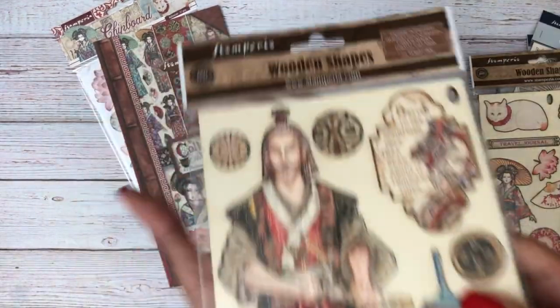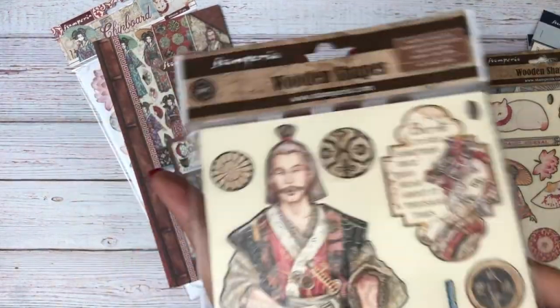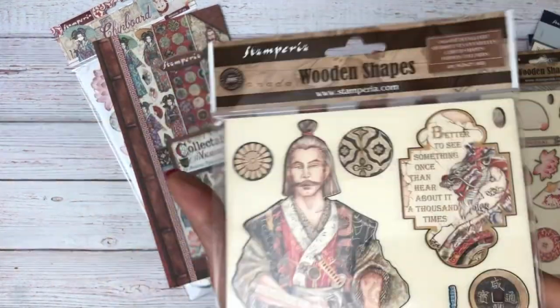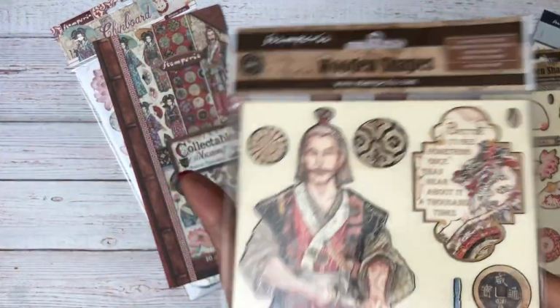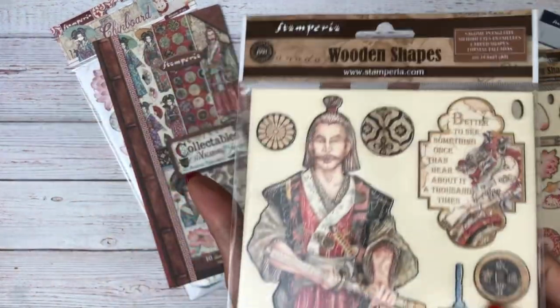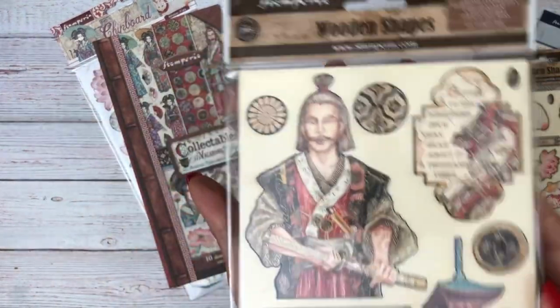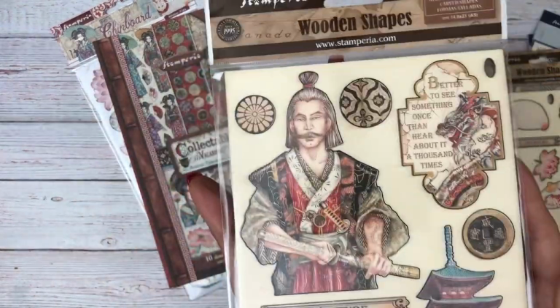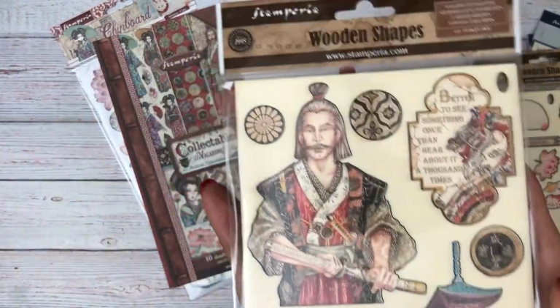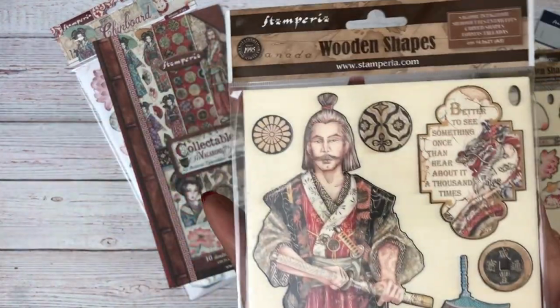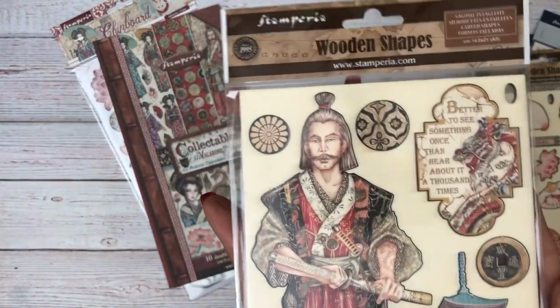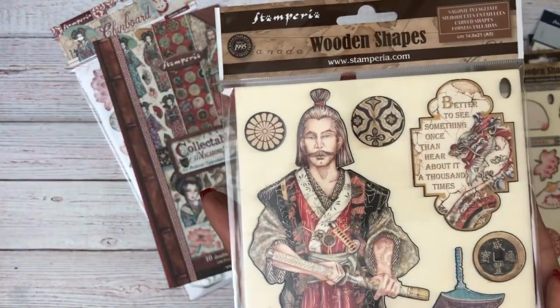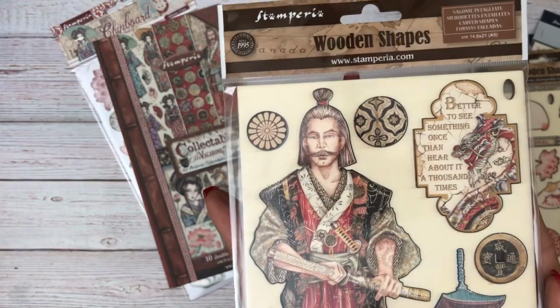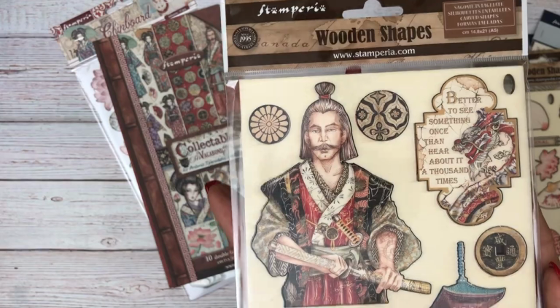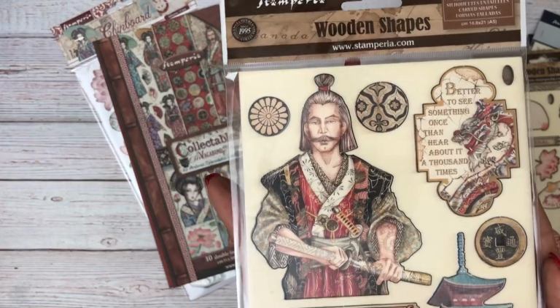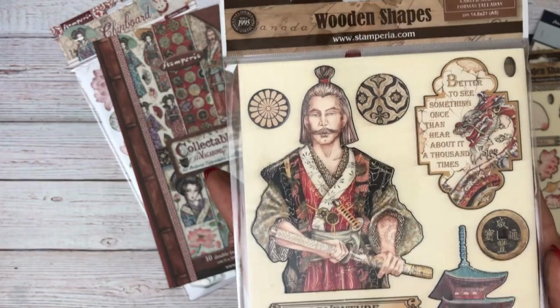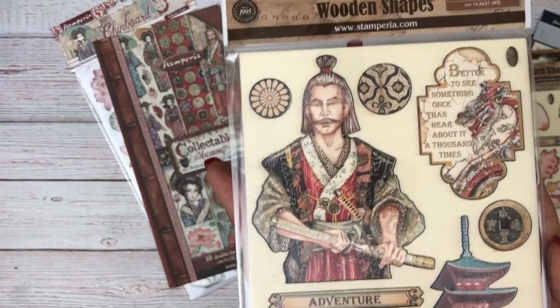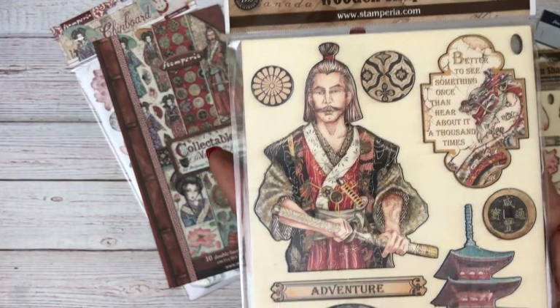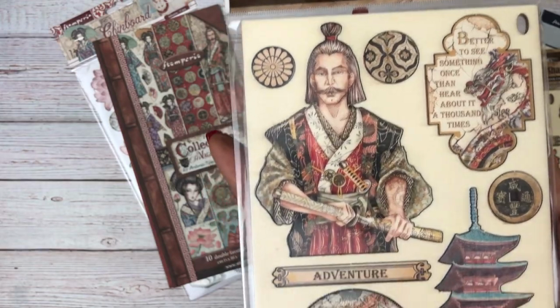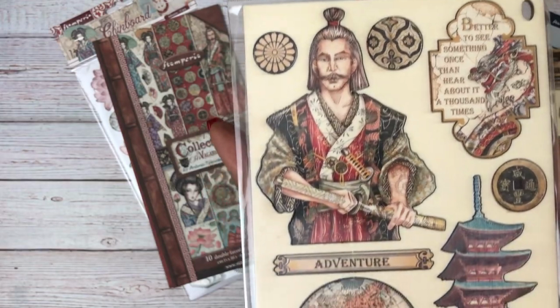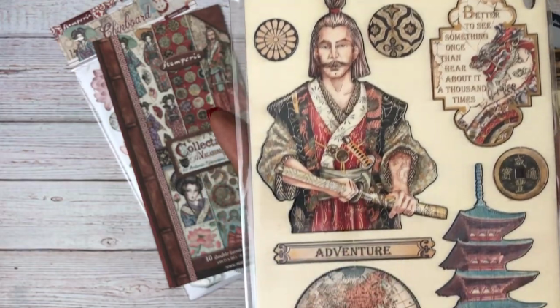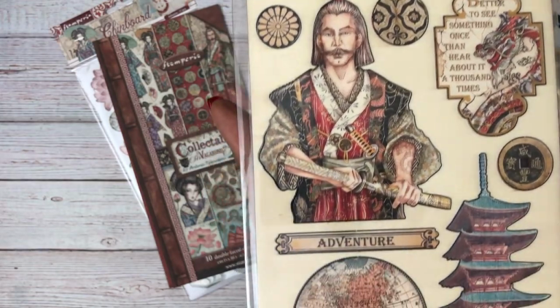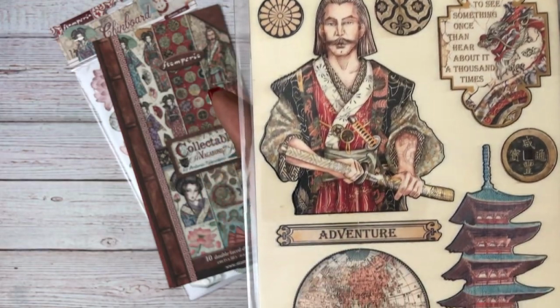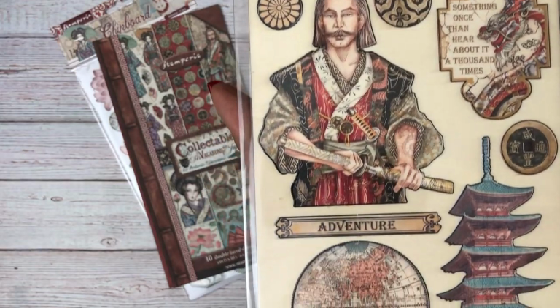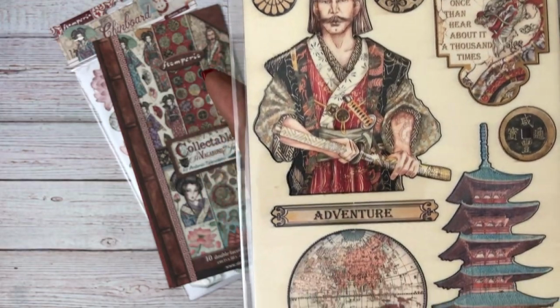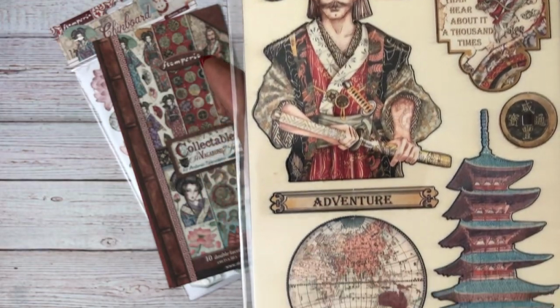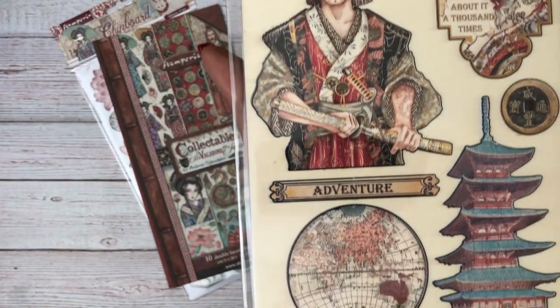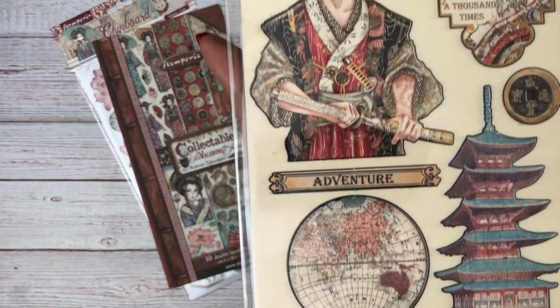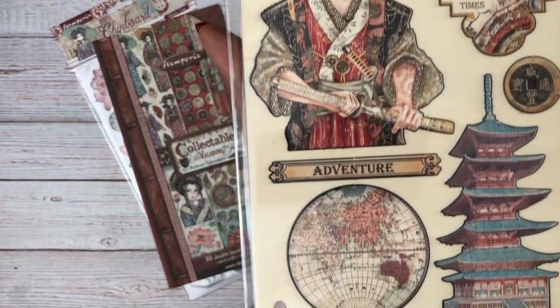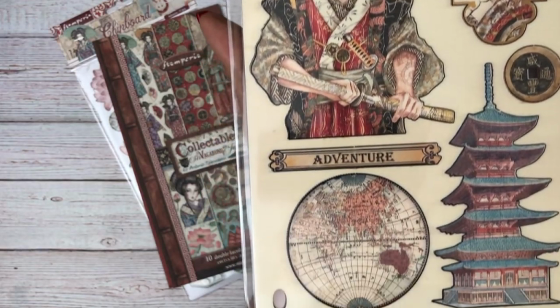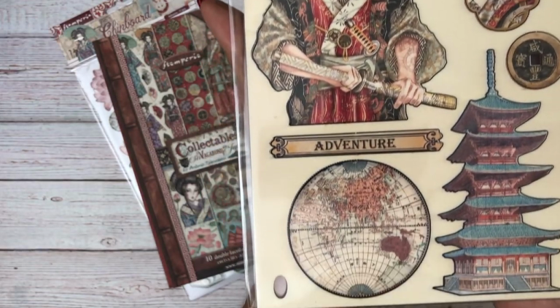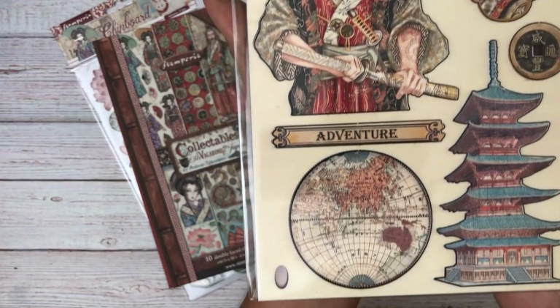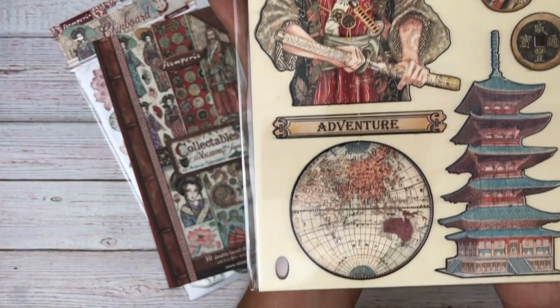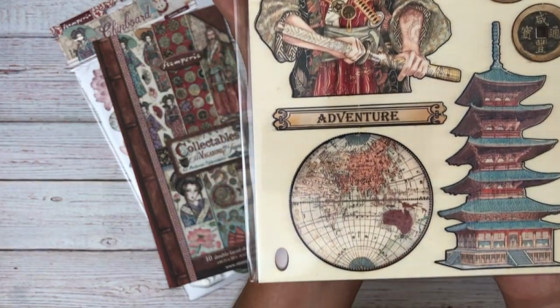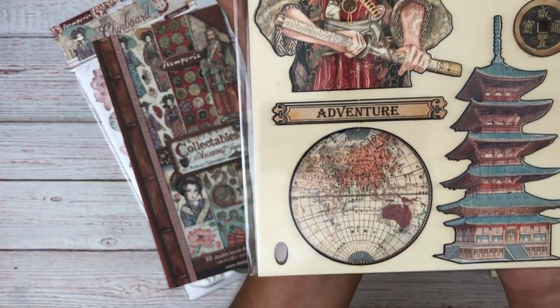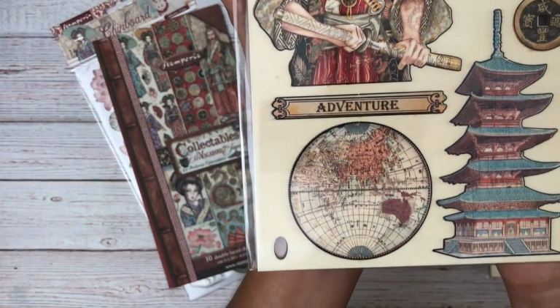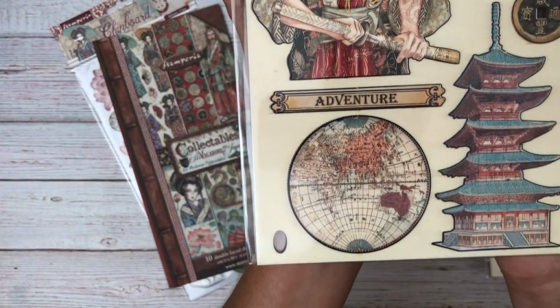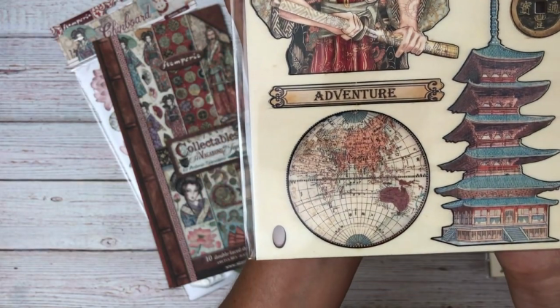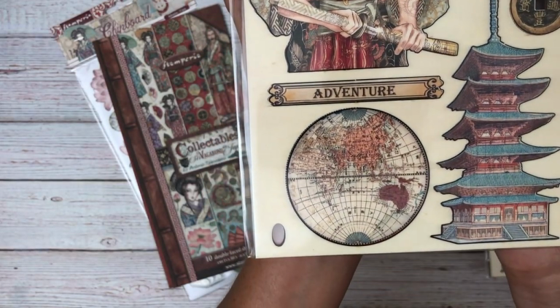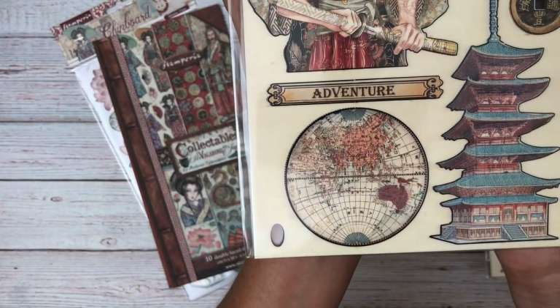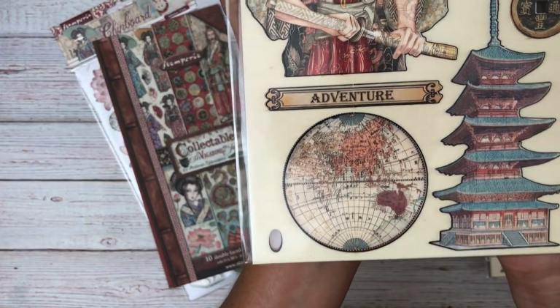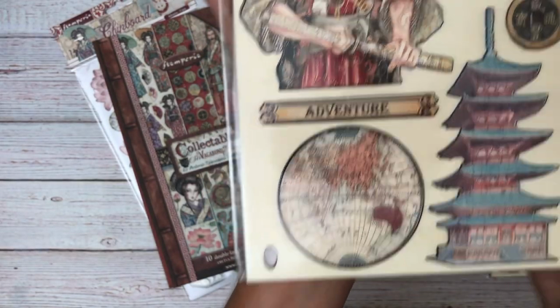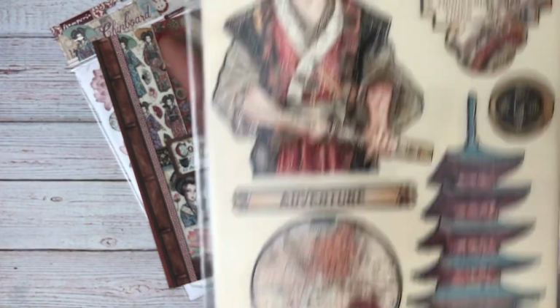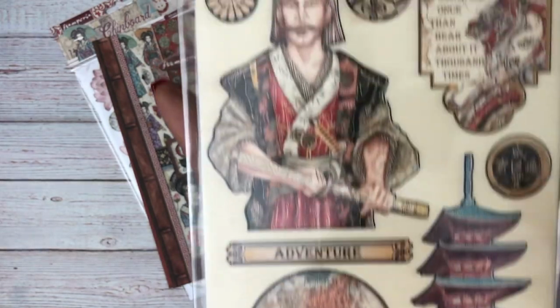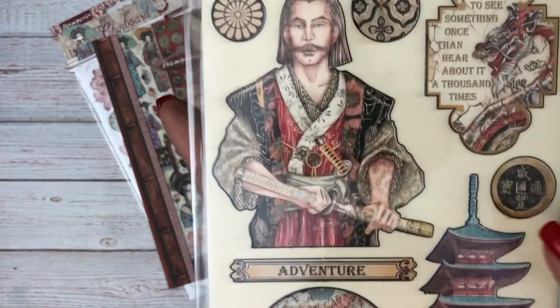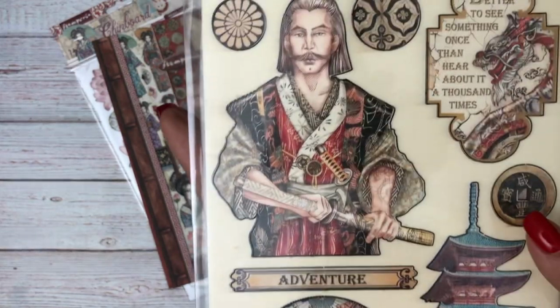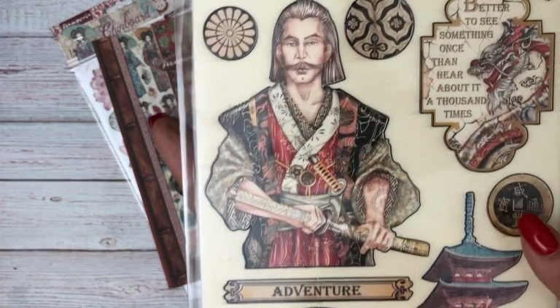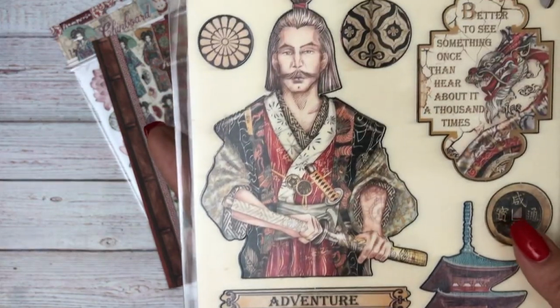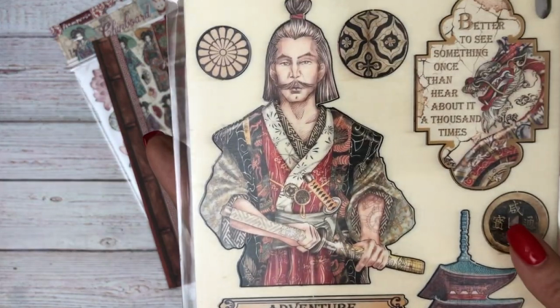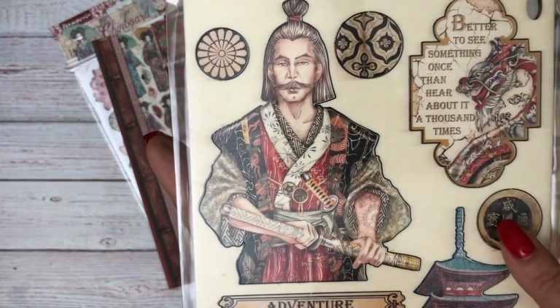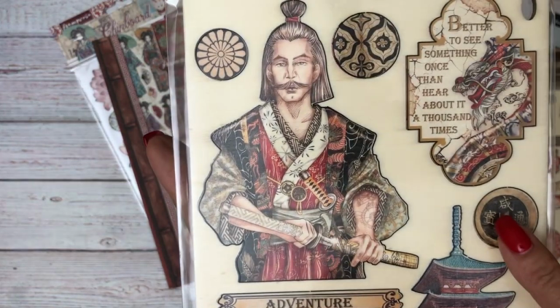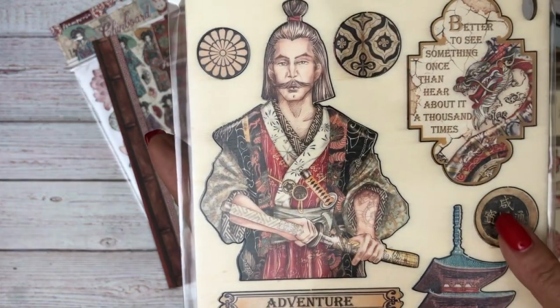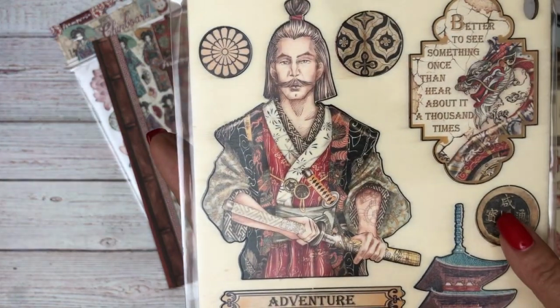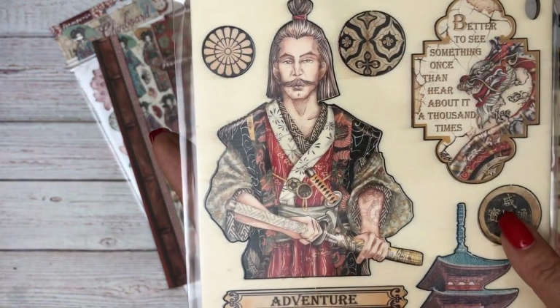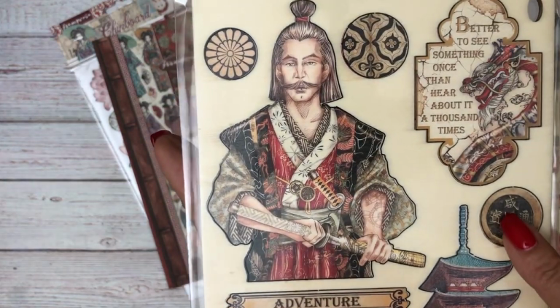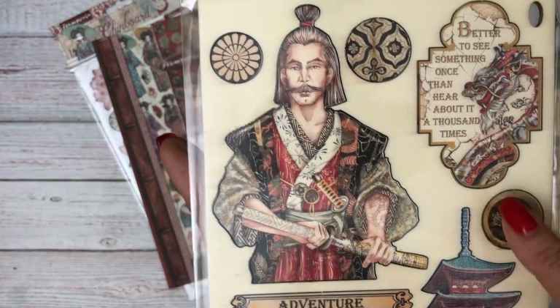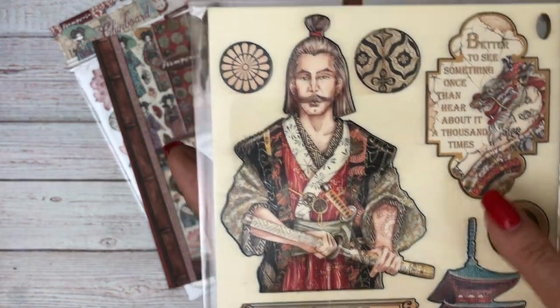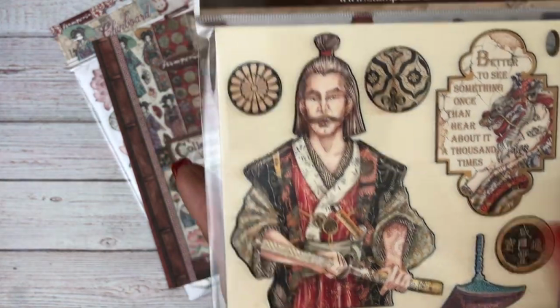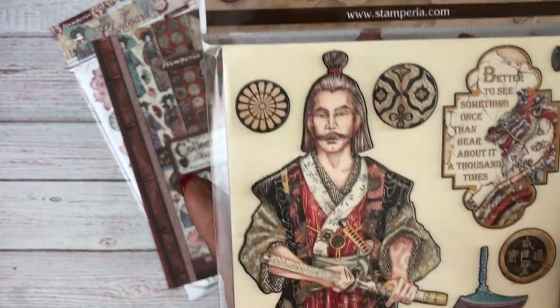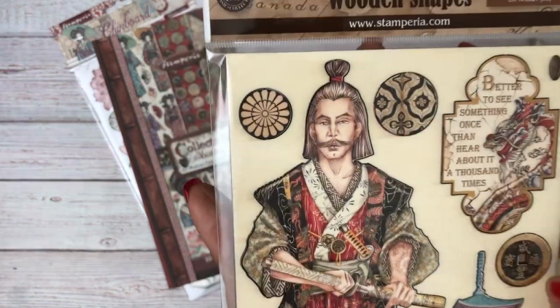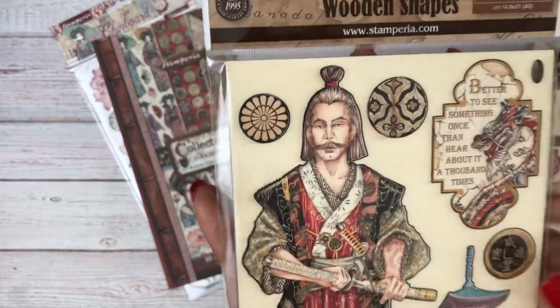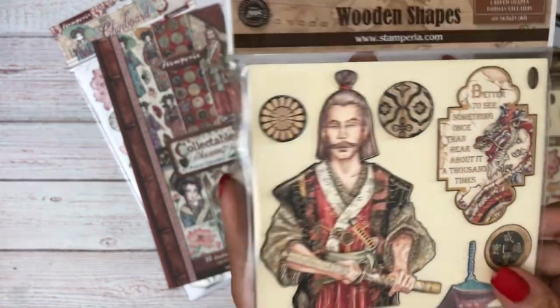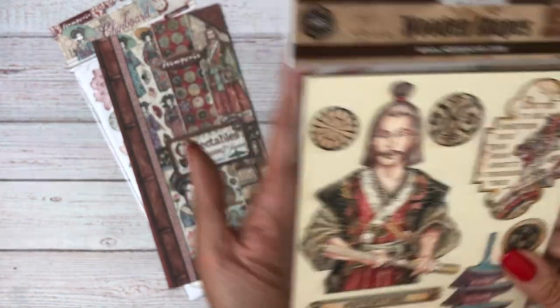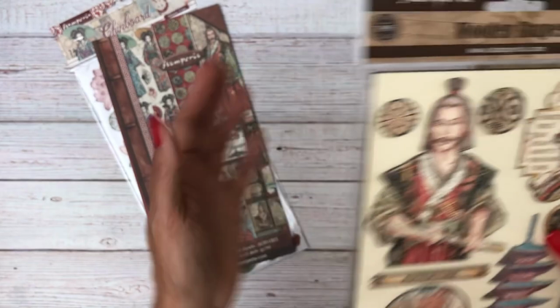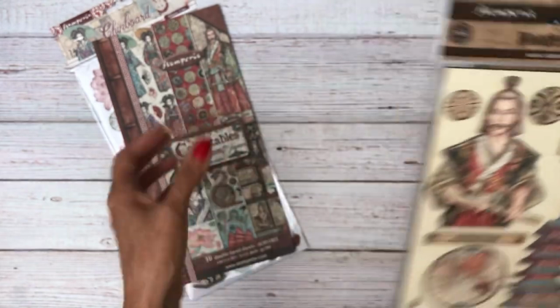And then here's the Sir Vagabond himself. I love this — these coins are beautiful.